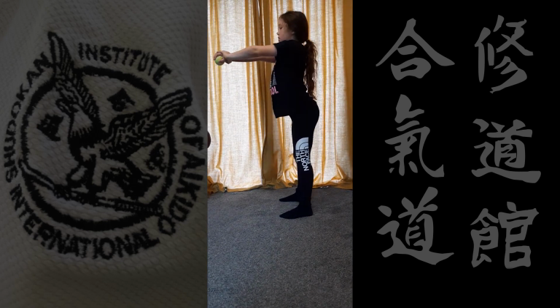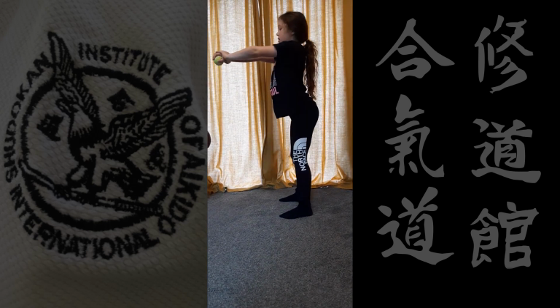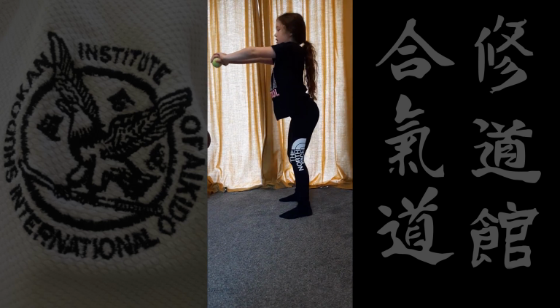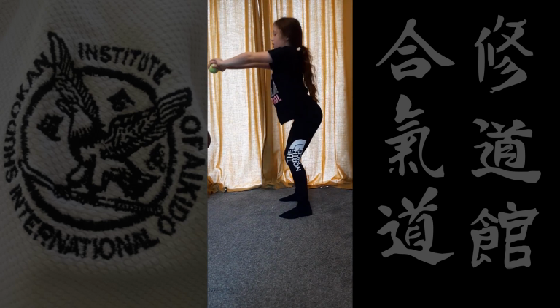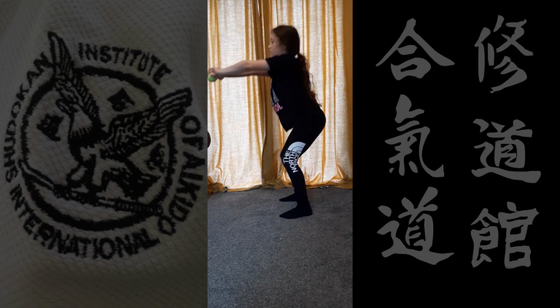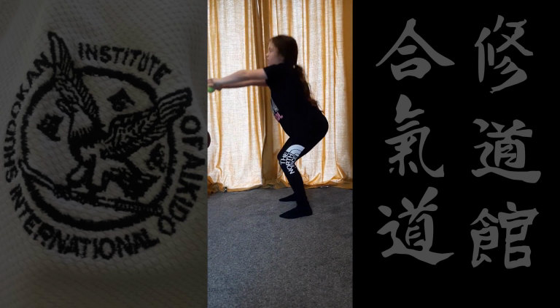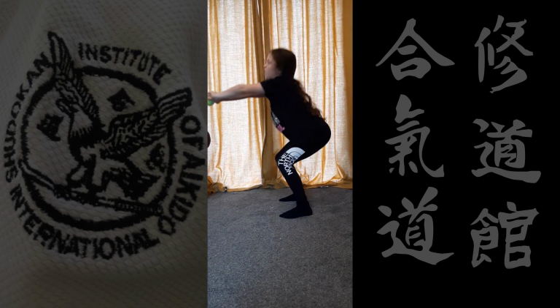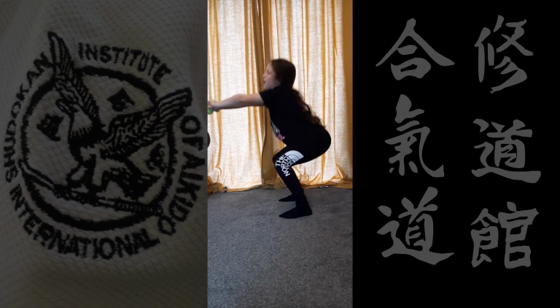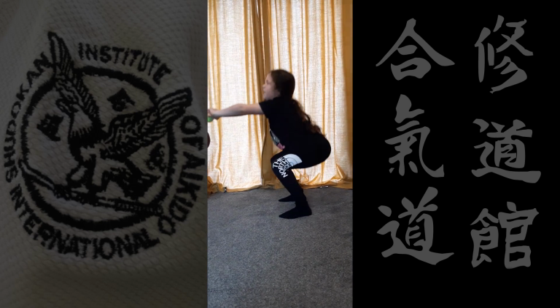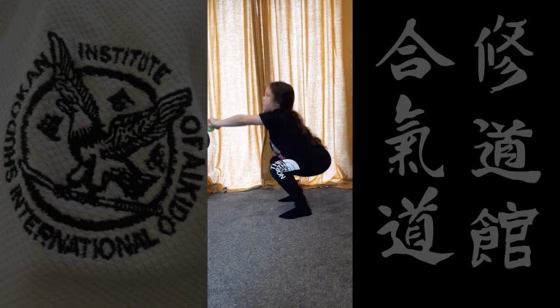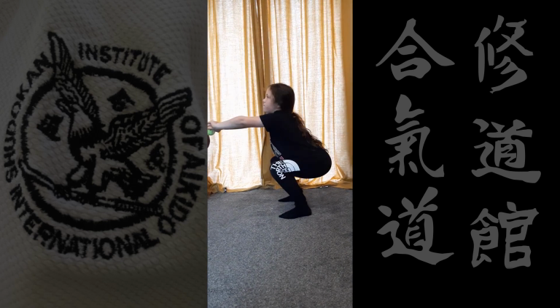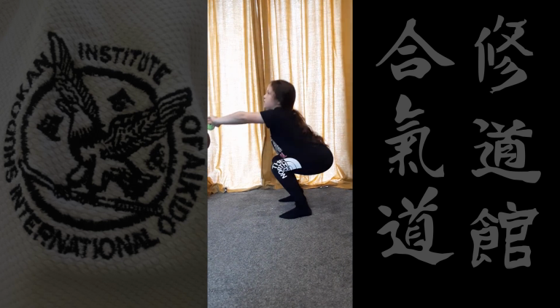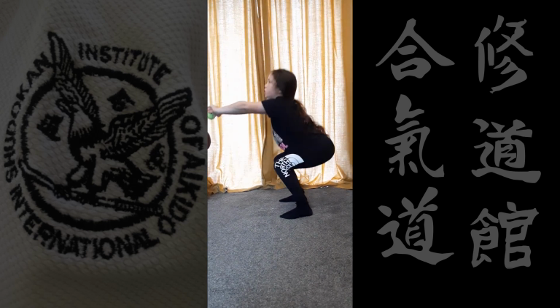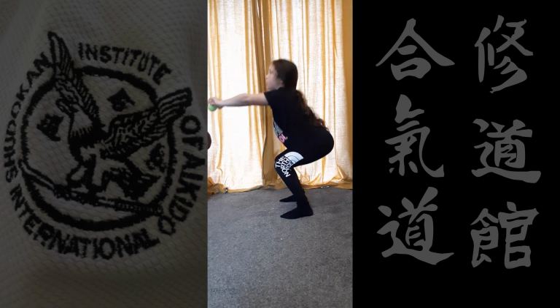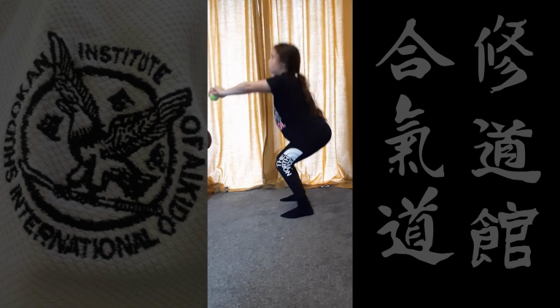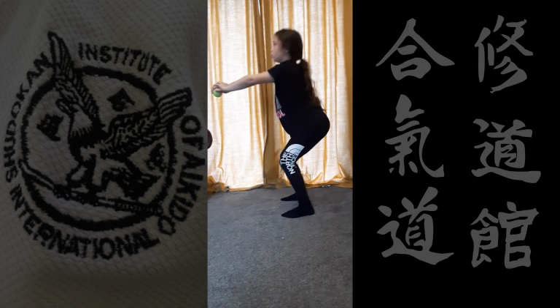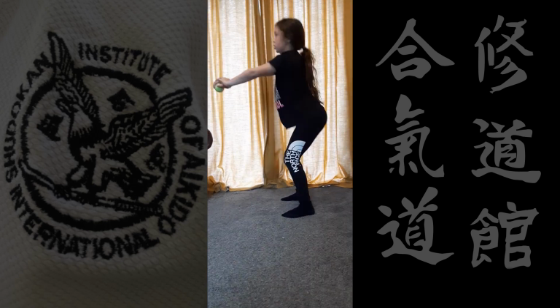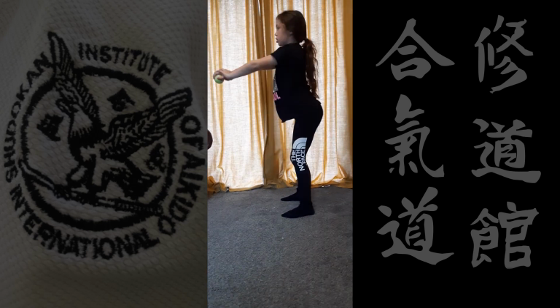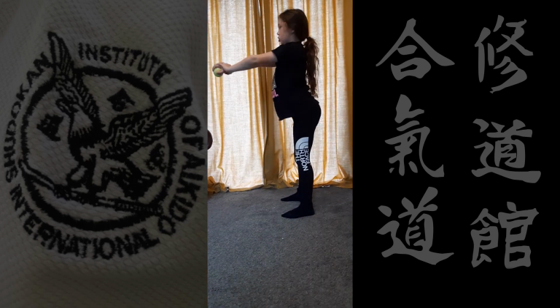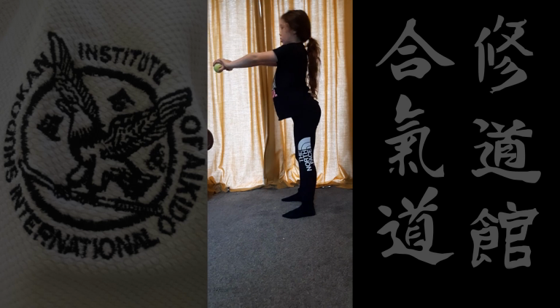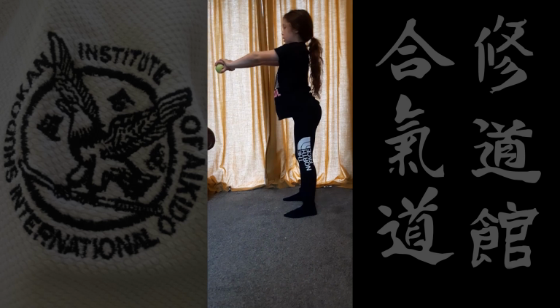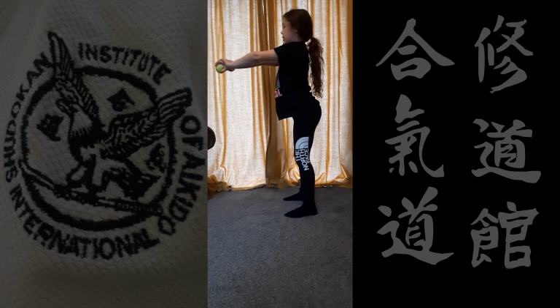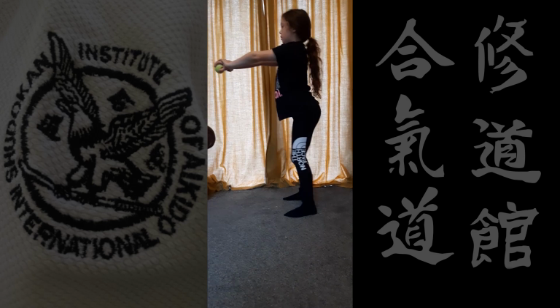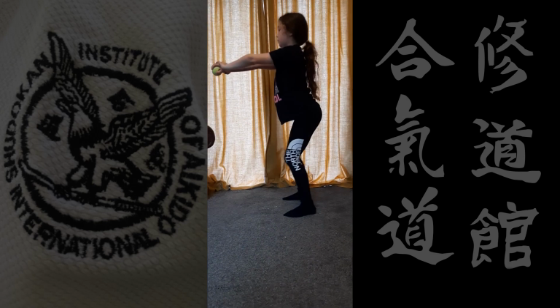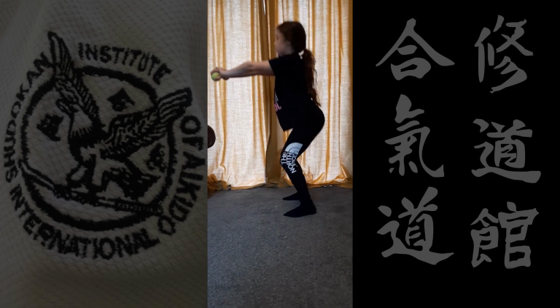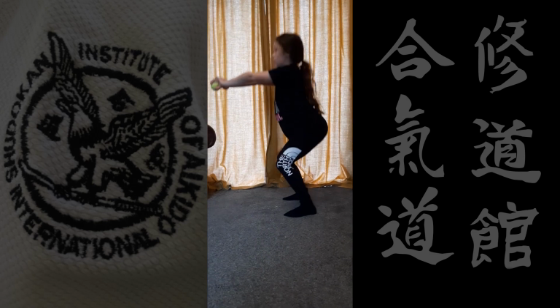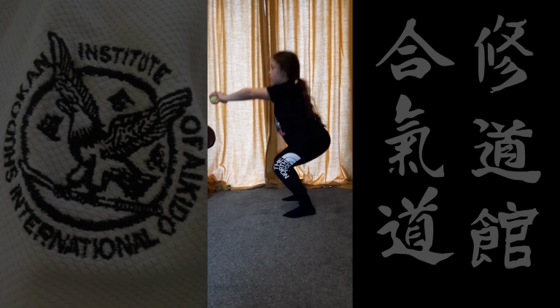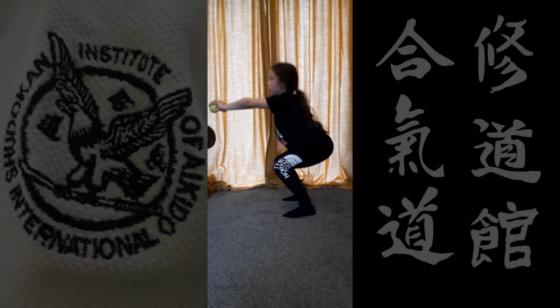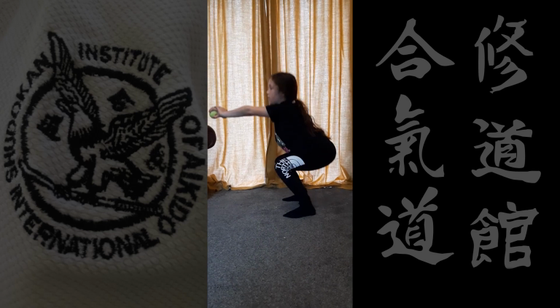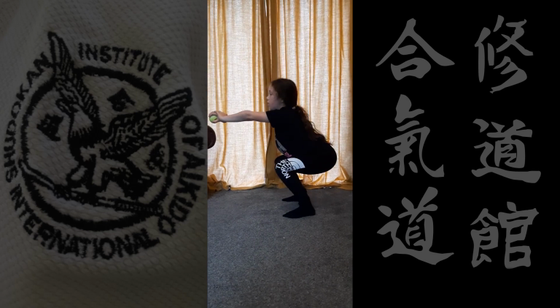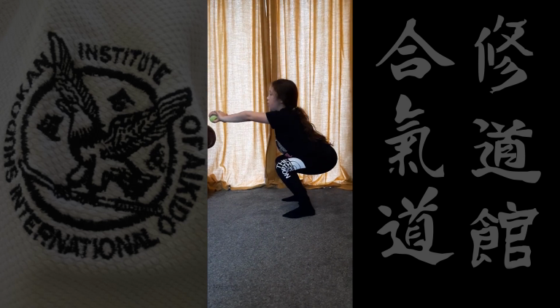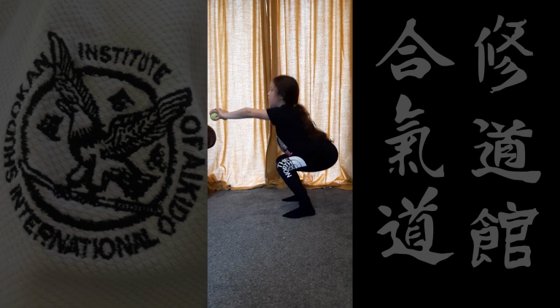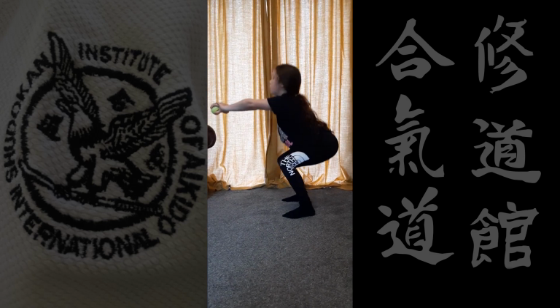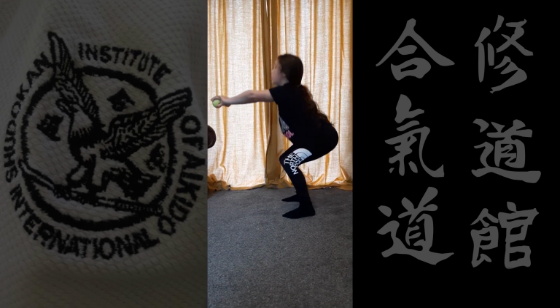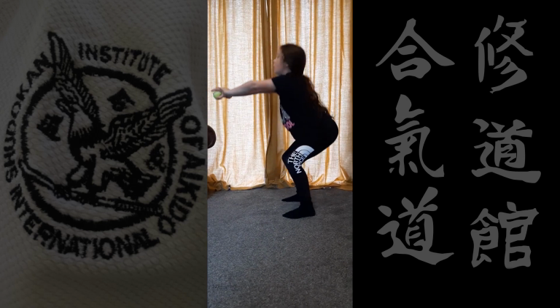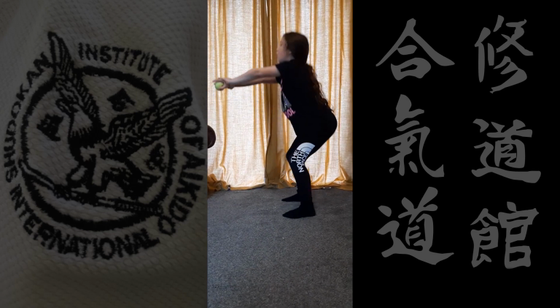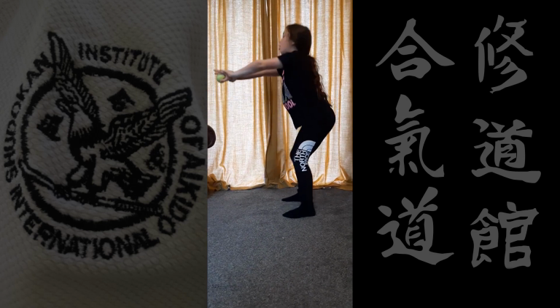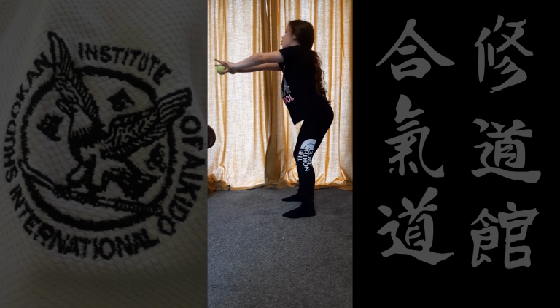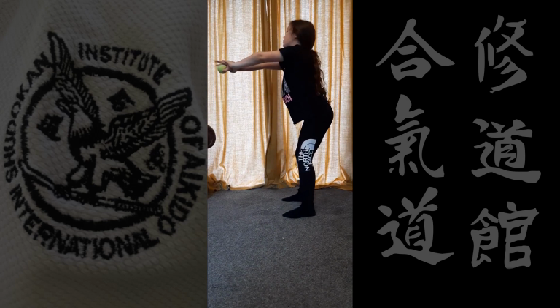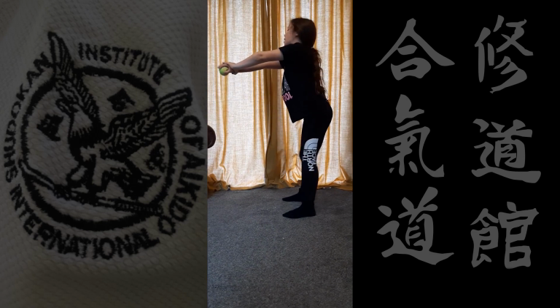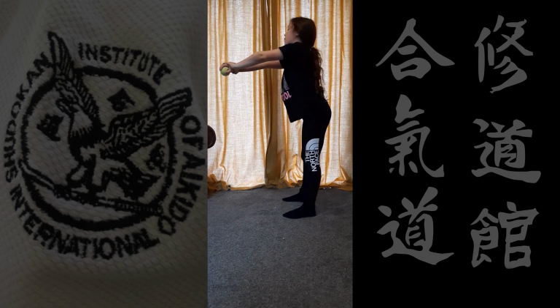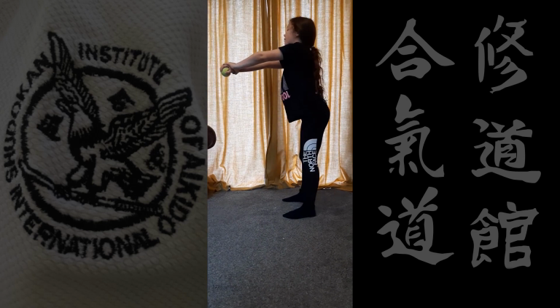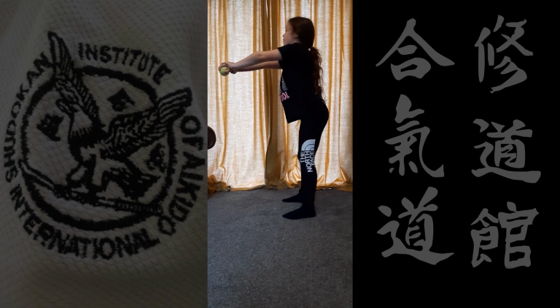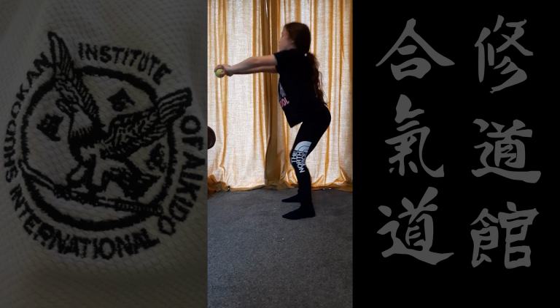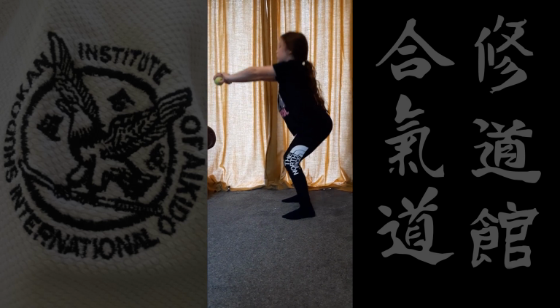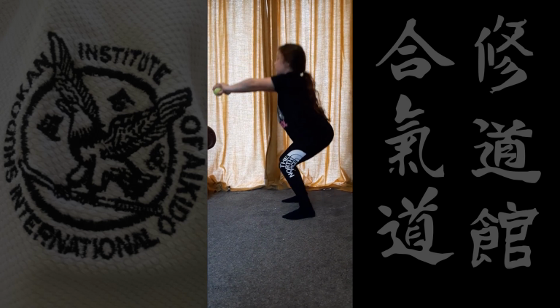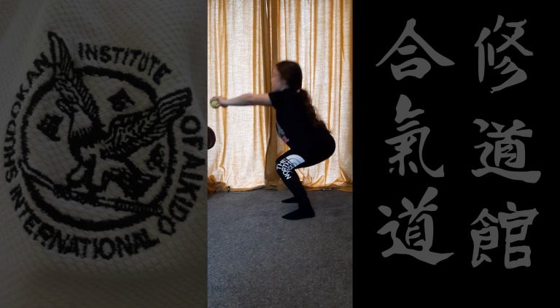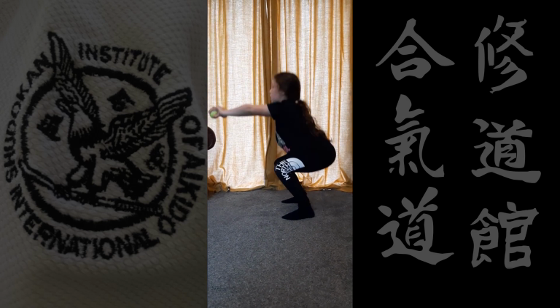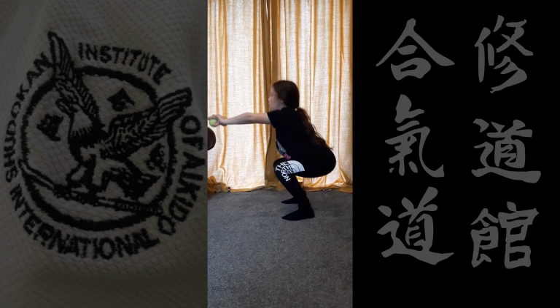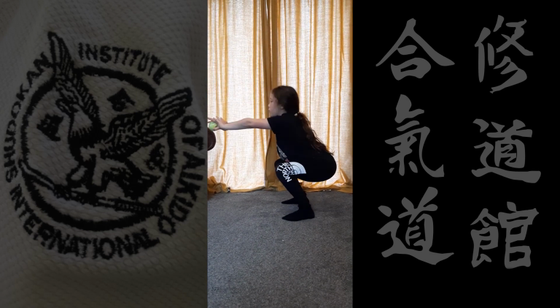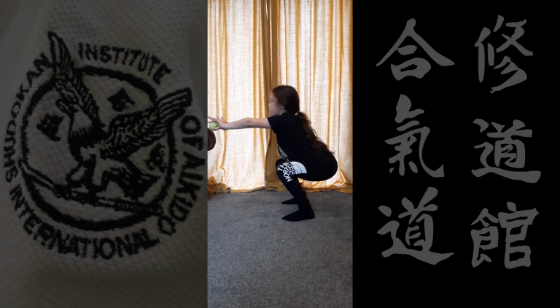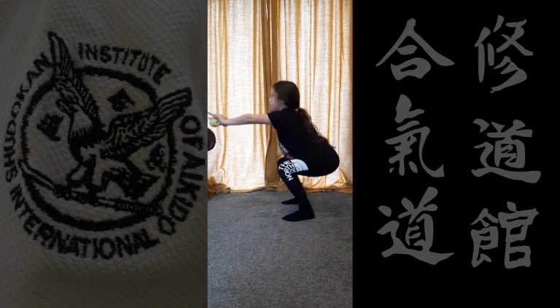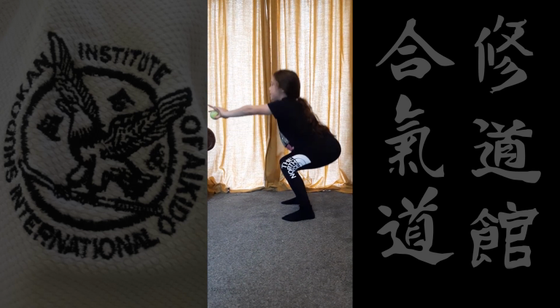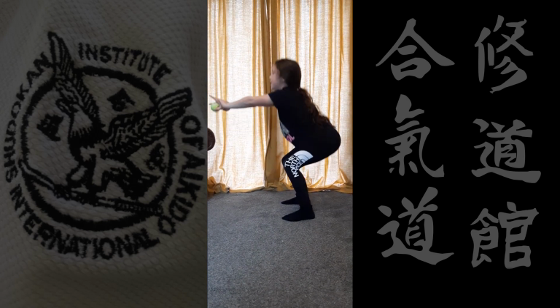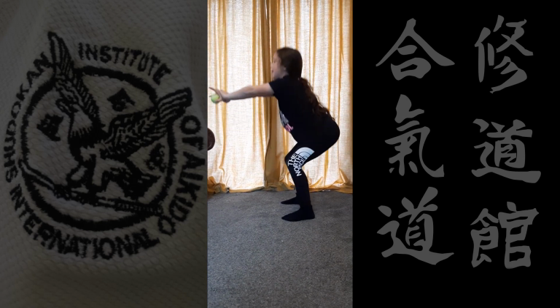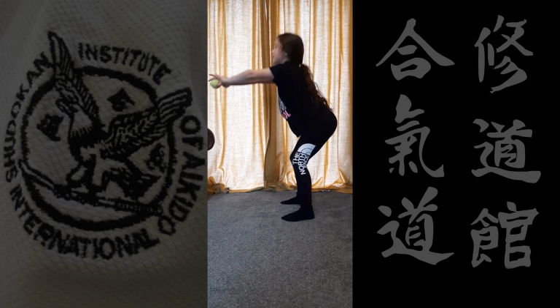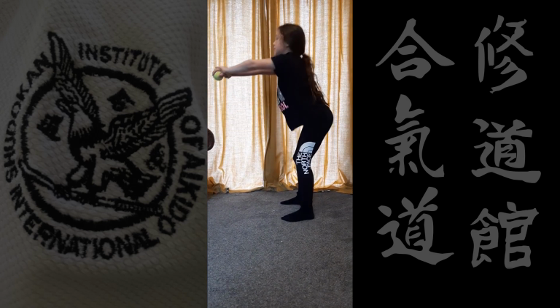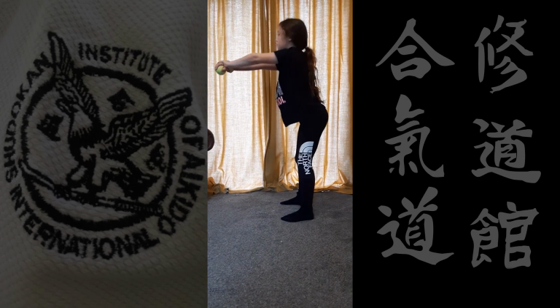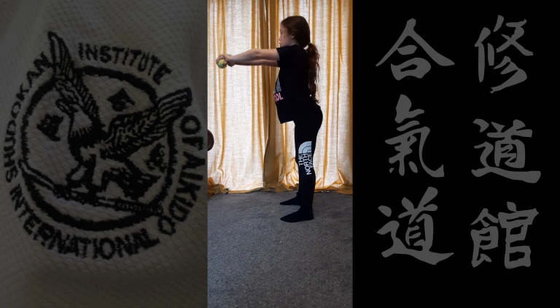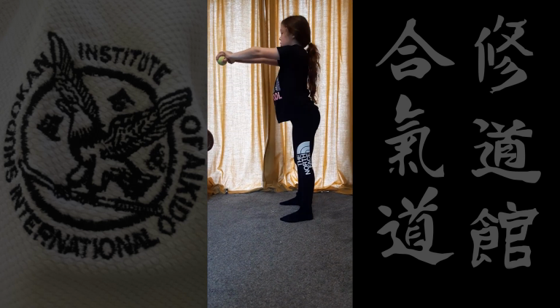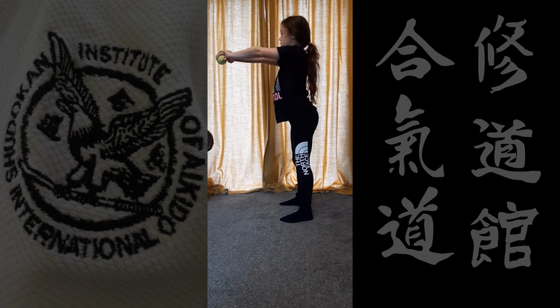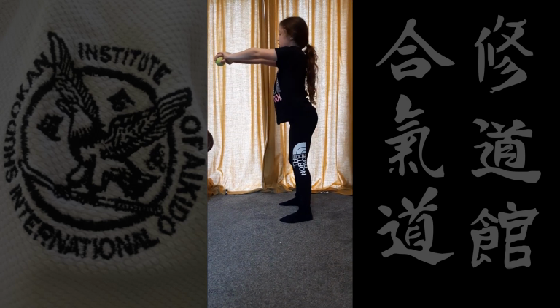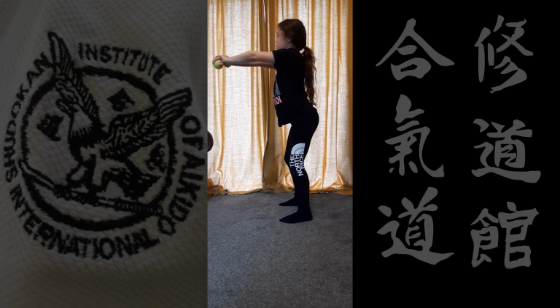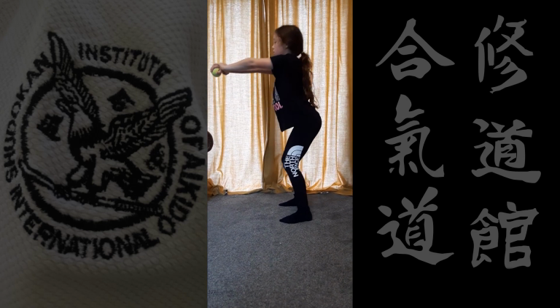This works out your legs and kind of your shoulders, because you're keeping your arms out in front of you holding the tennis ball.